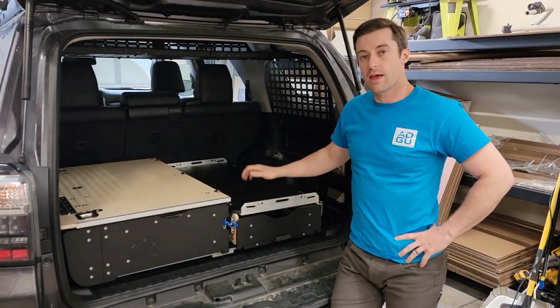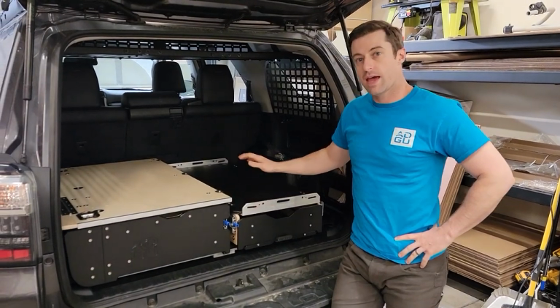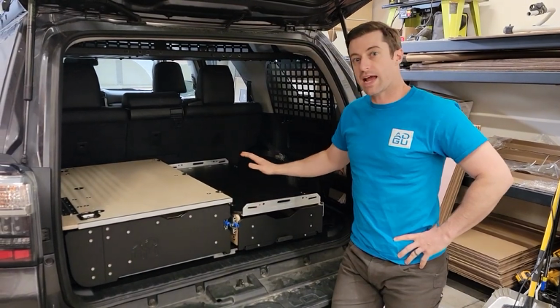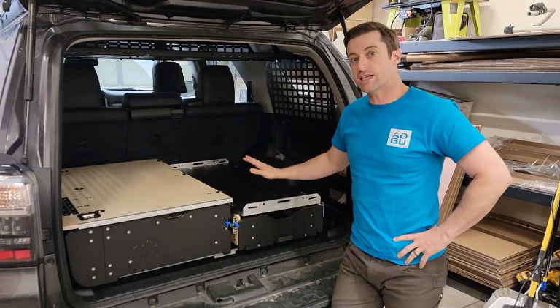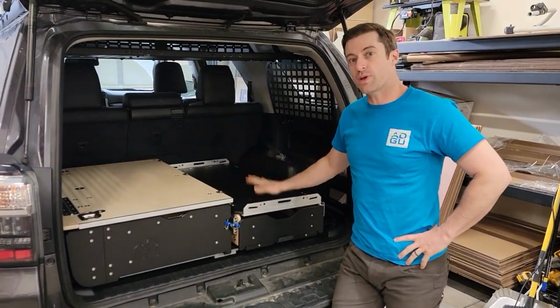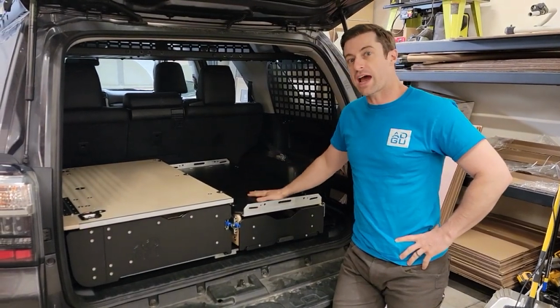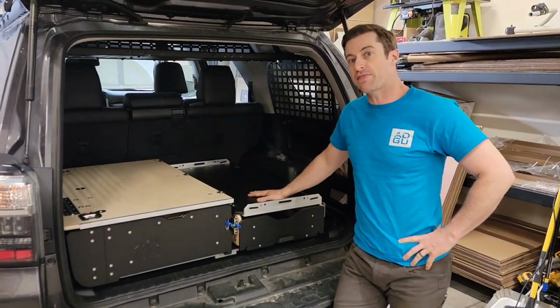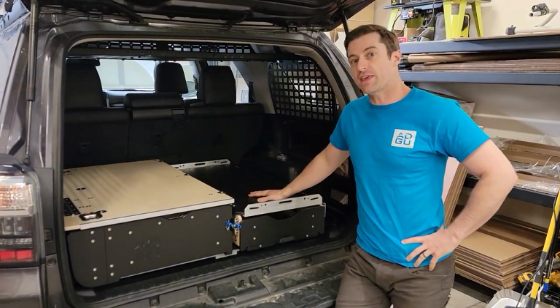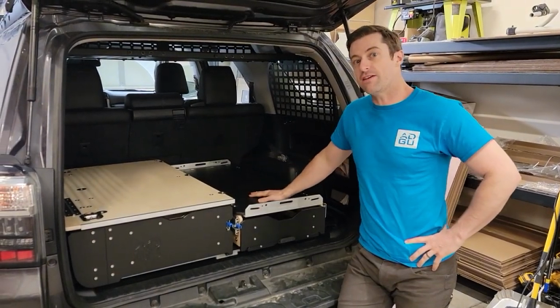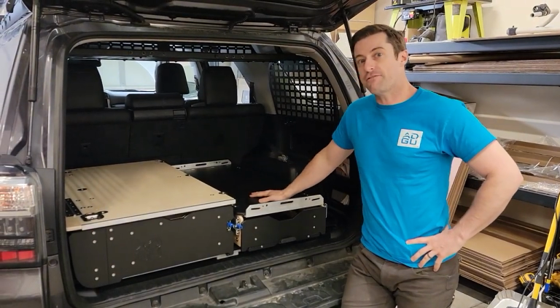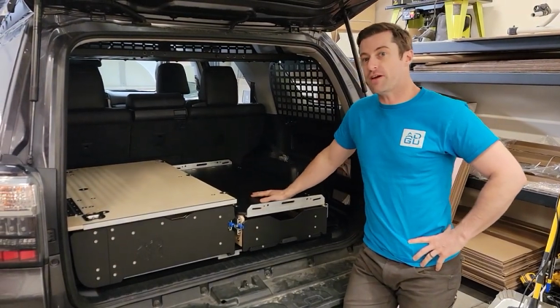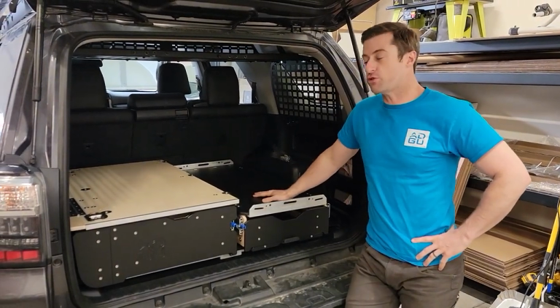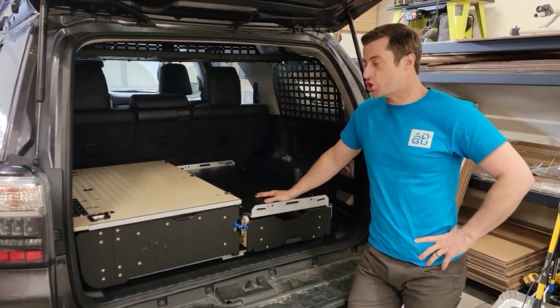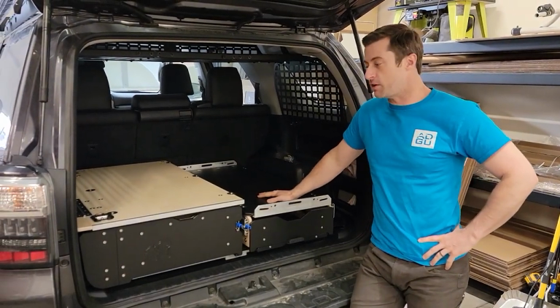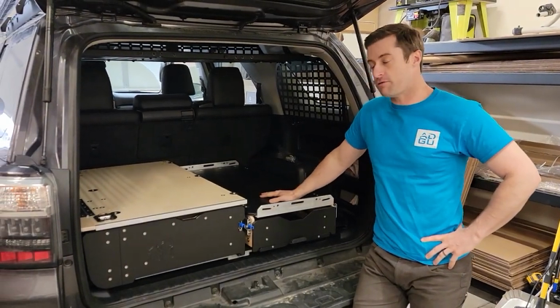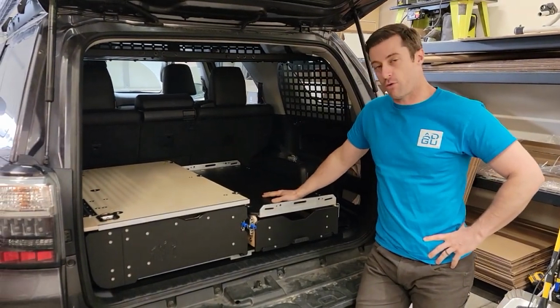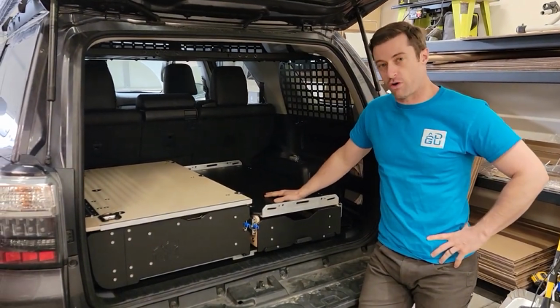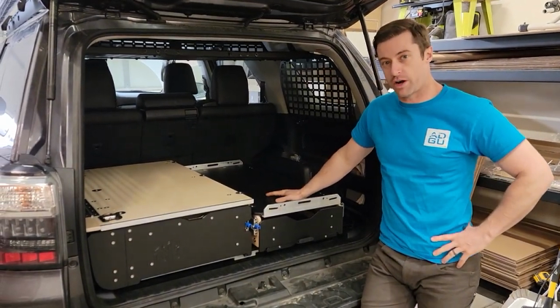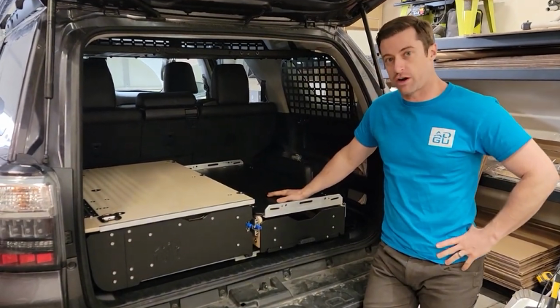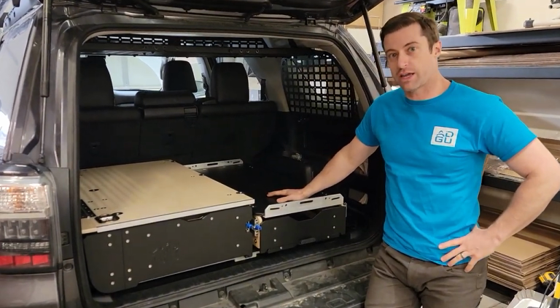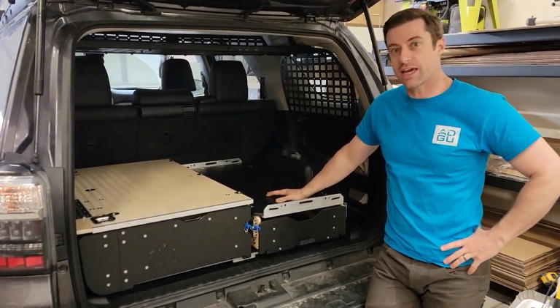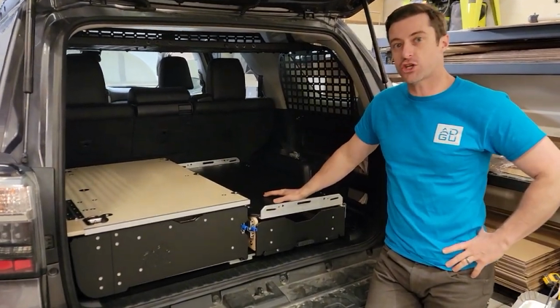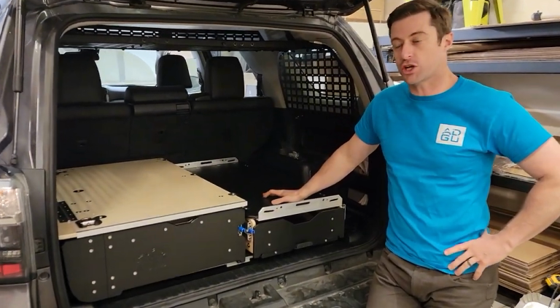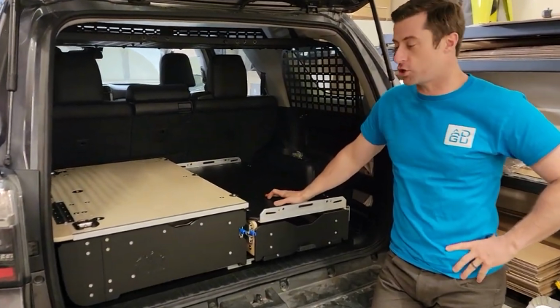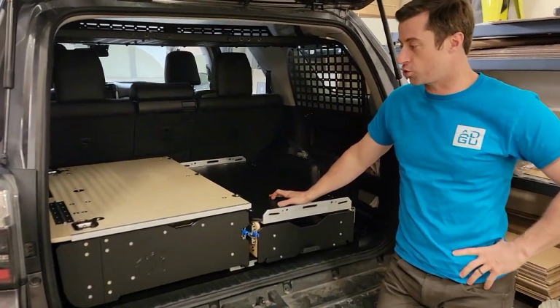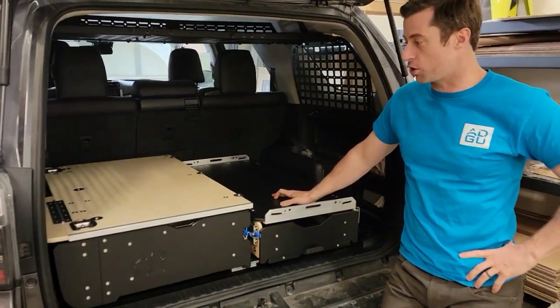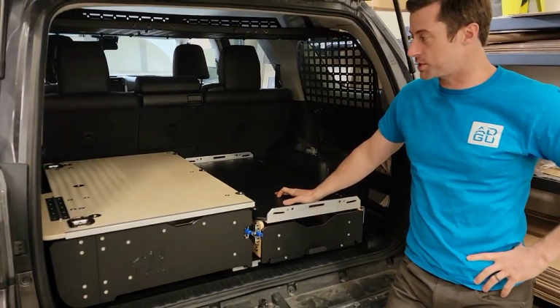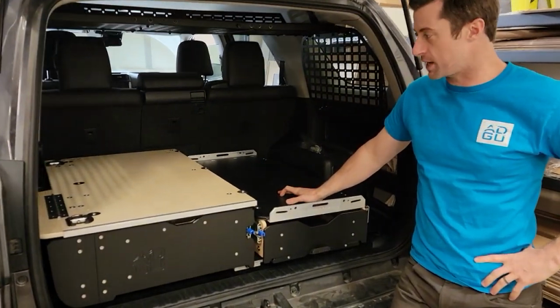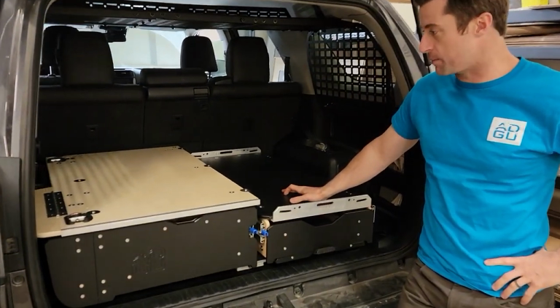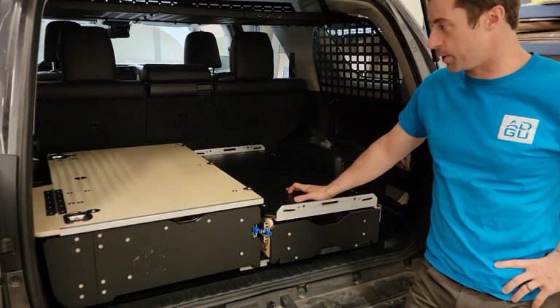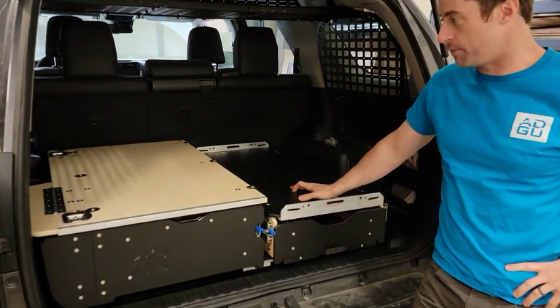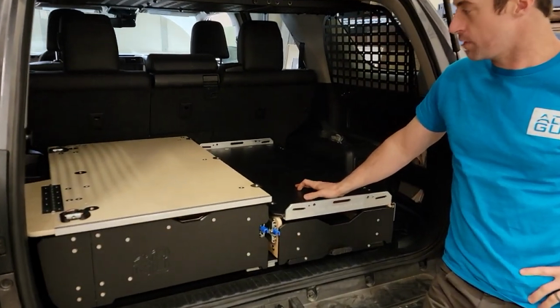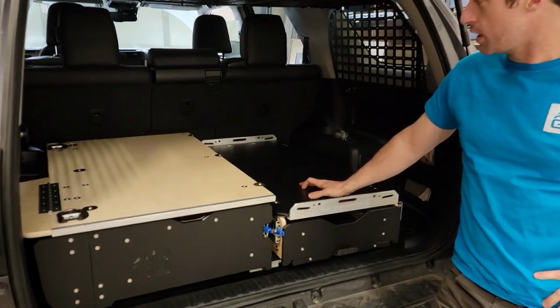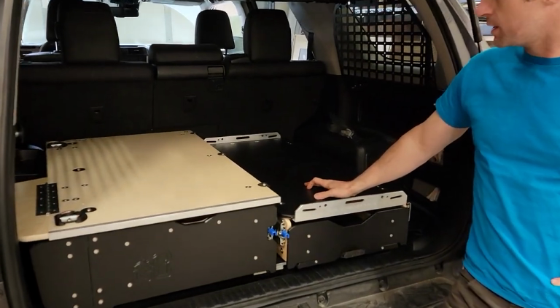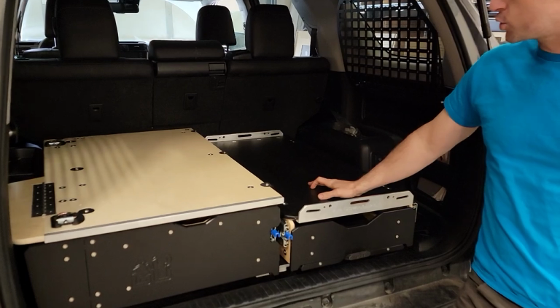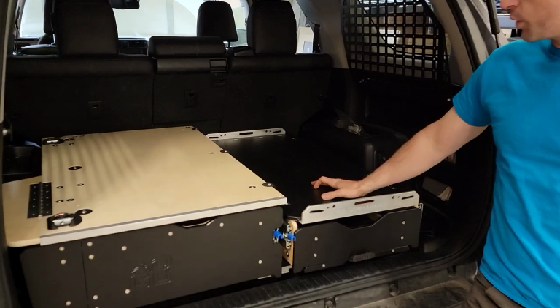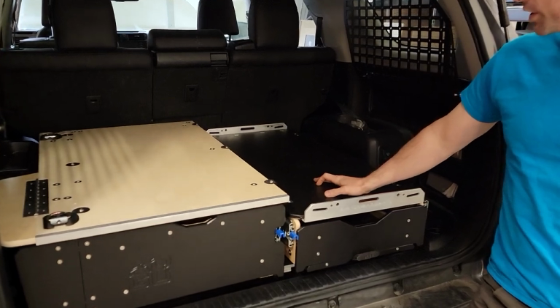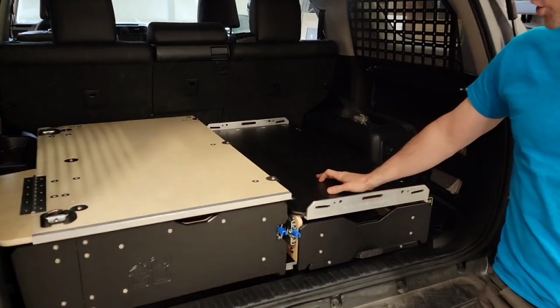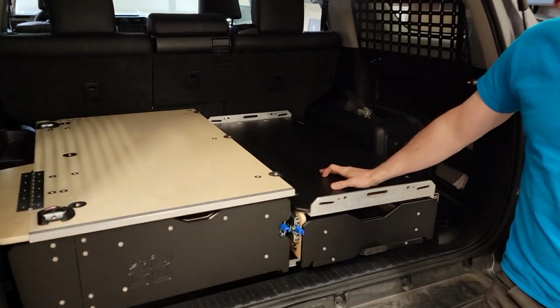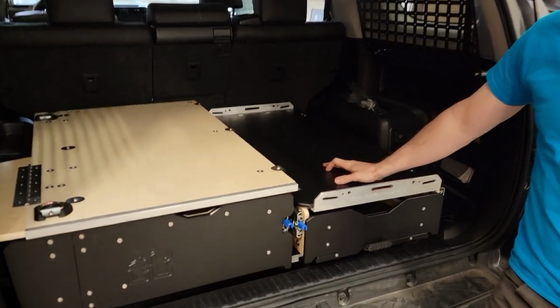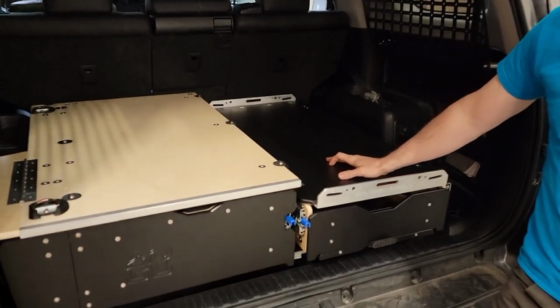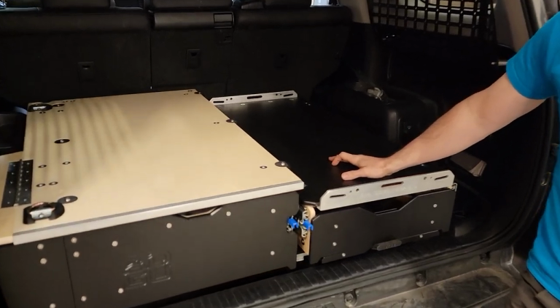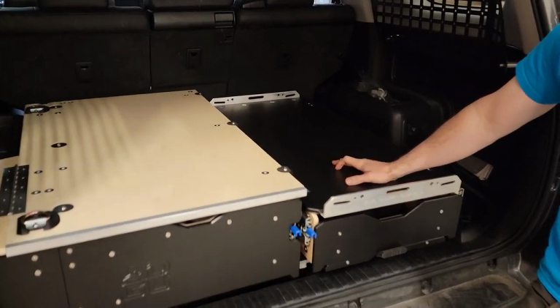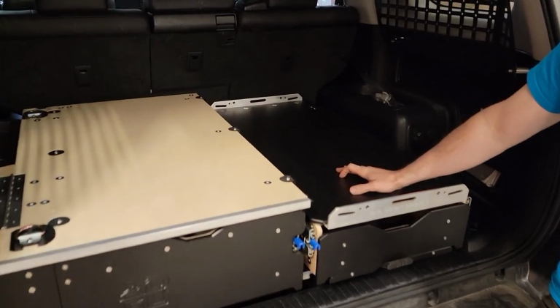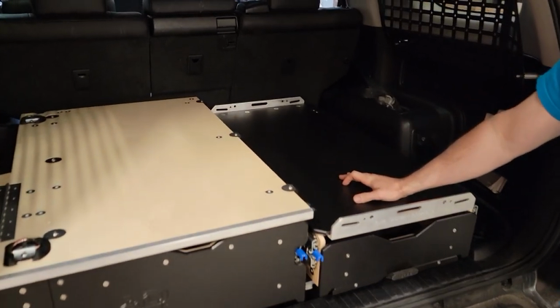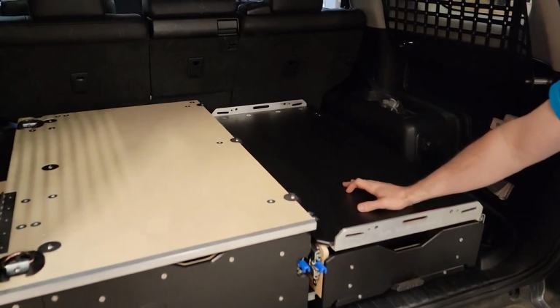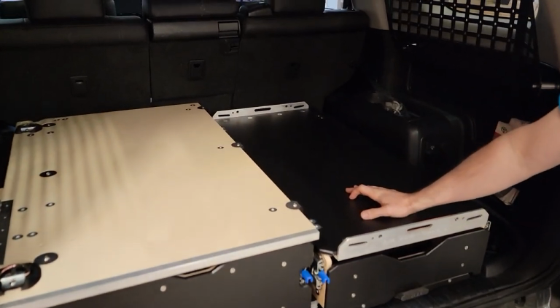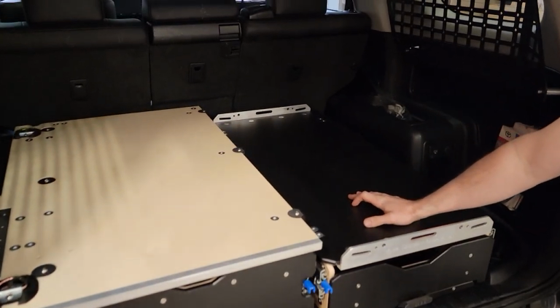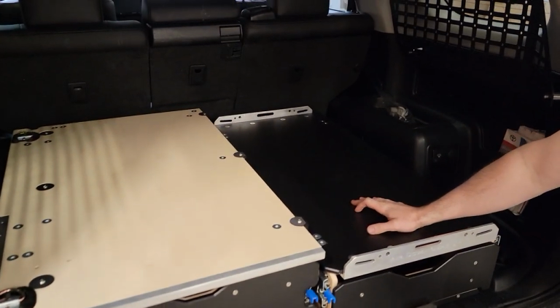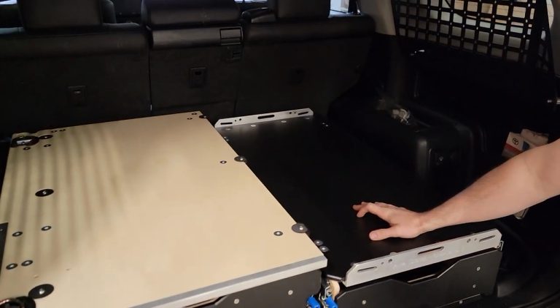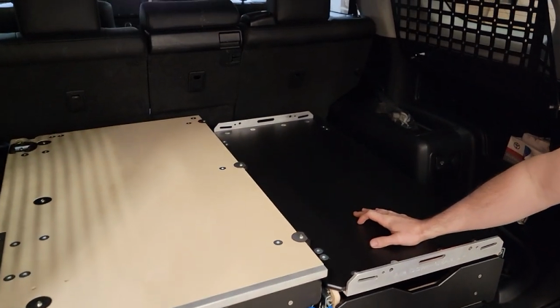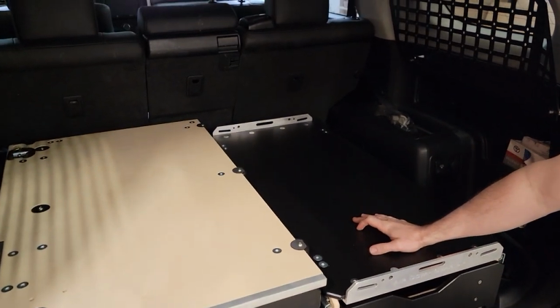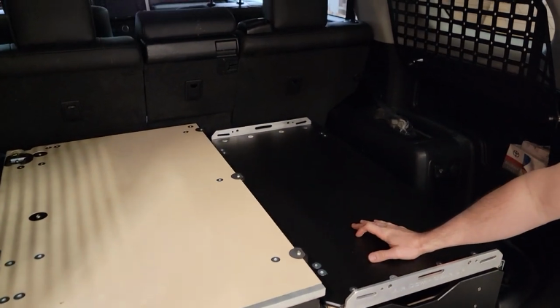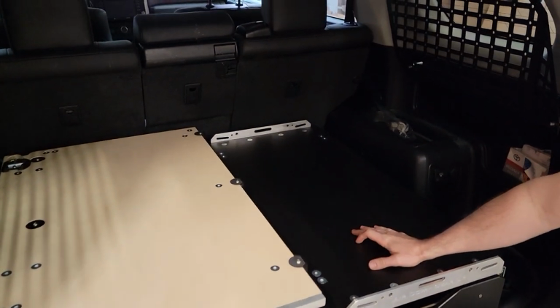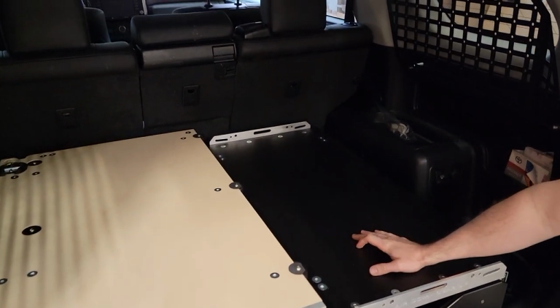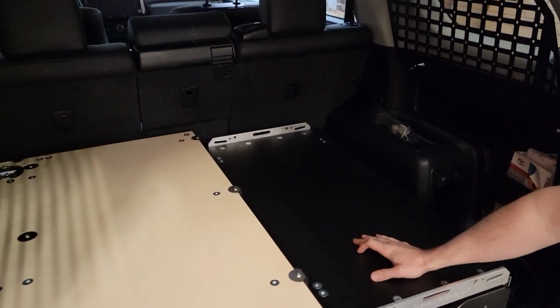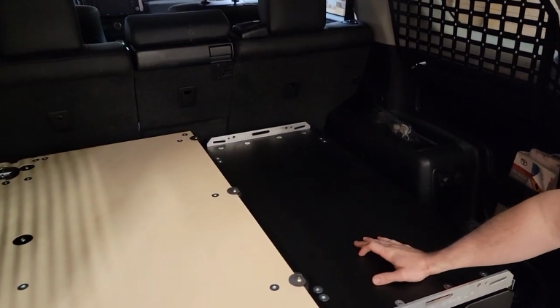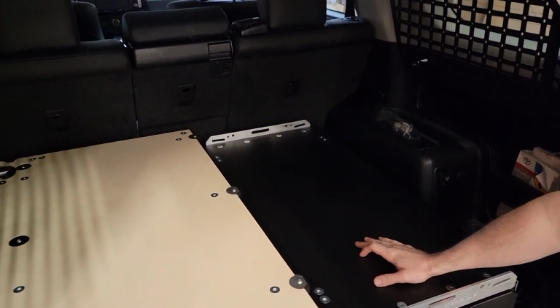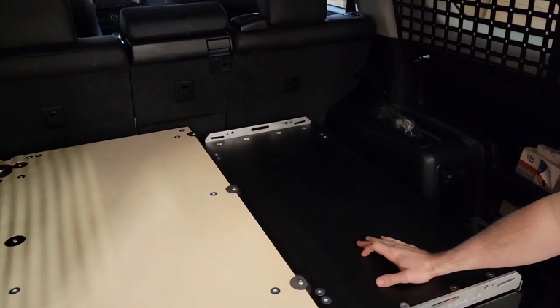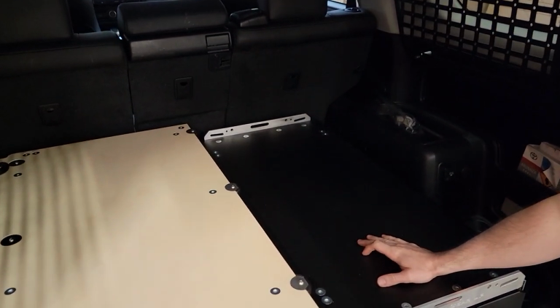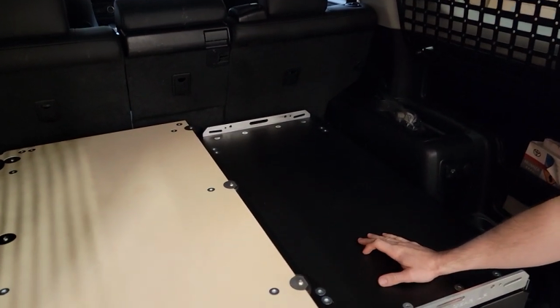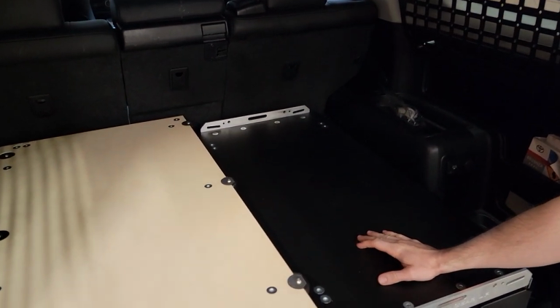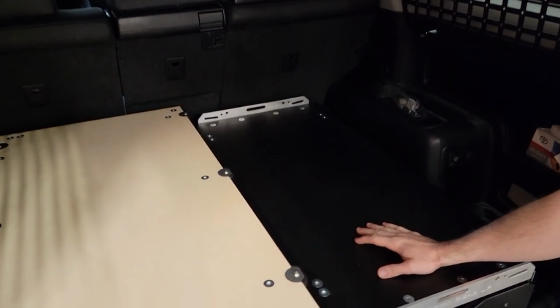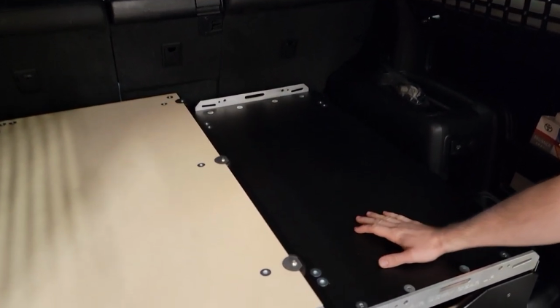Hey guys, we got the 5th Gen 4Runner Kitchen and Drawer setup here. I wanted to show you this — it's a very popular option amongst a lot of our customers.